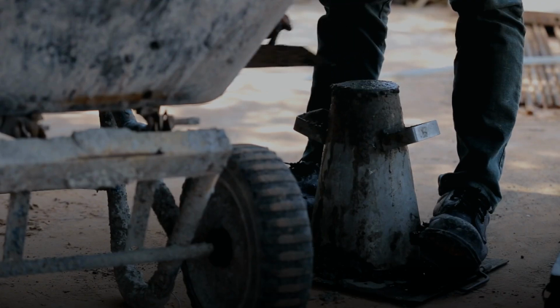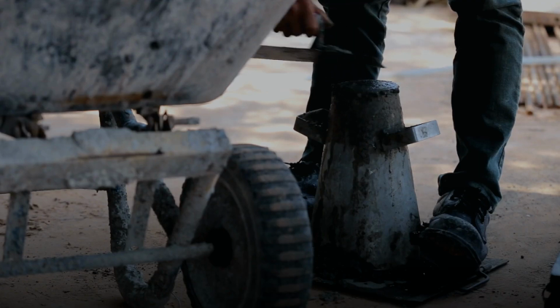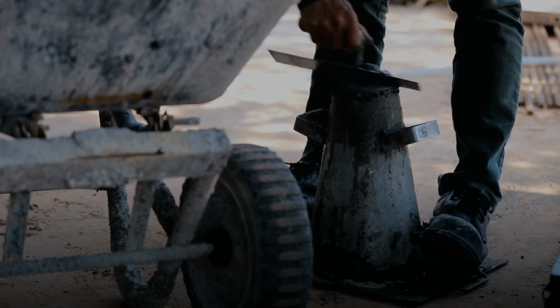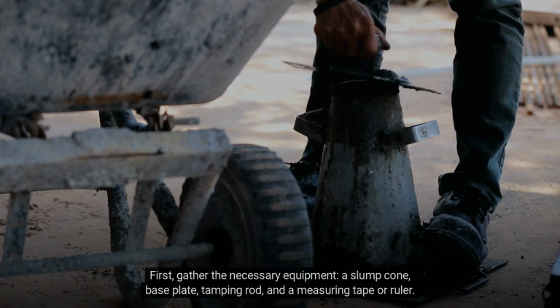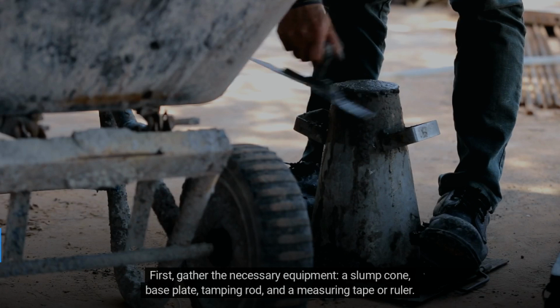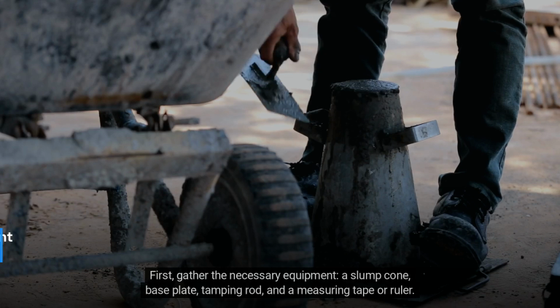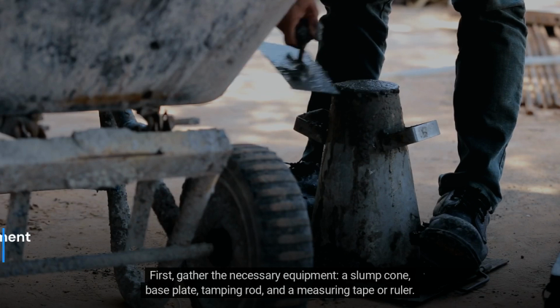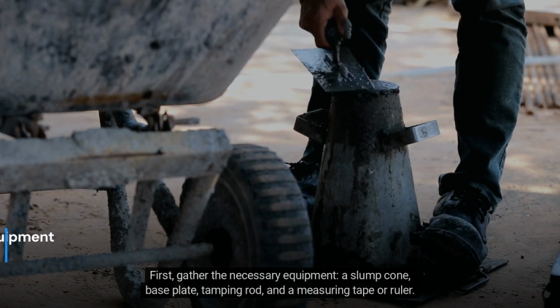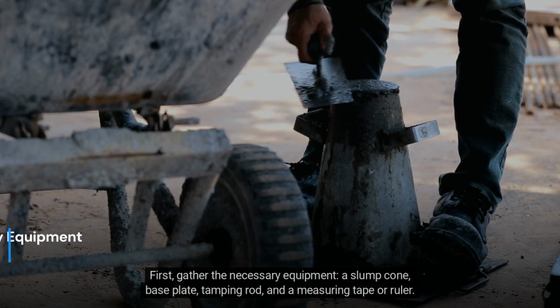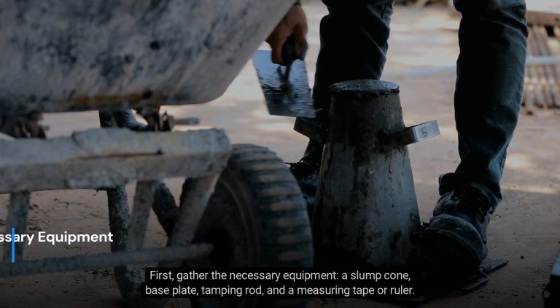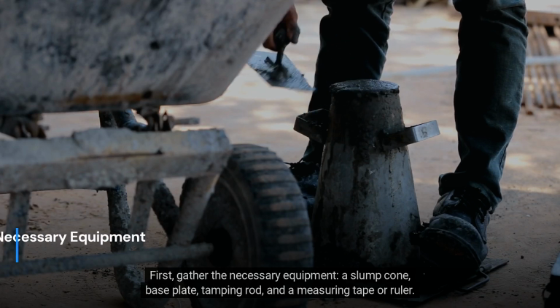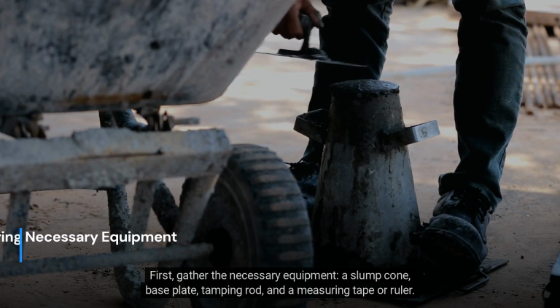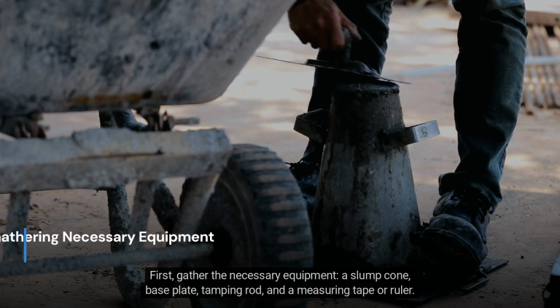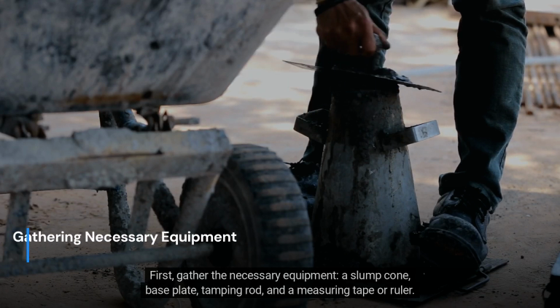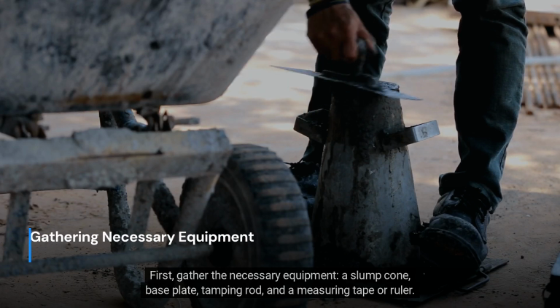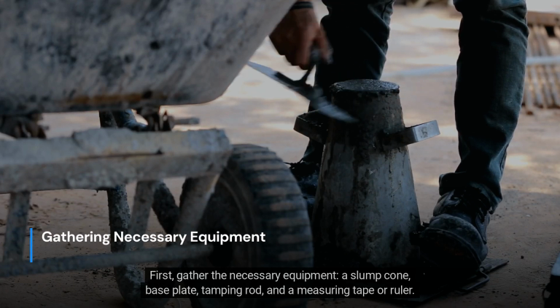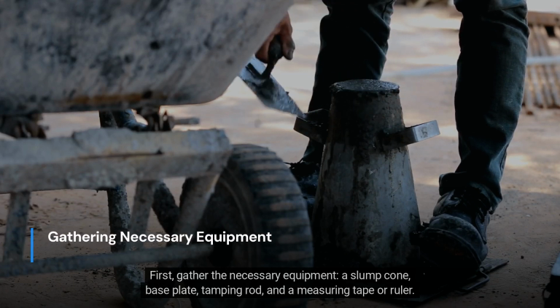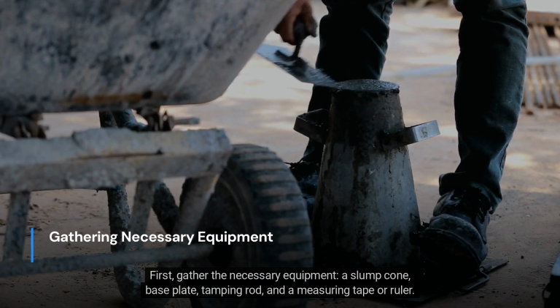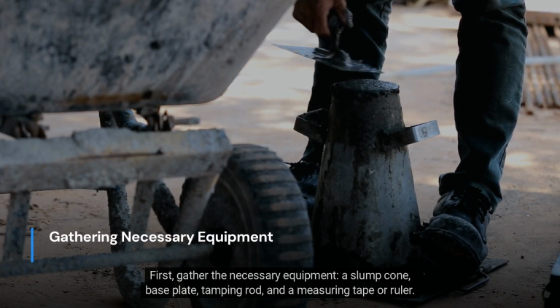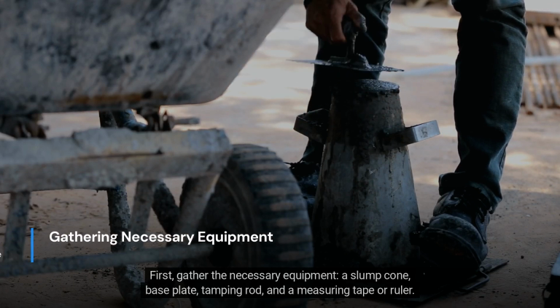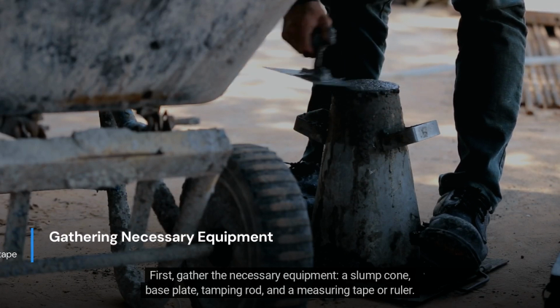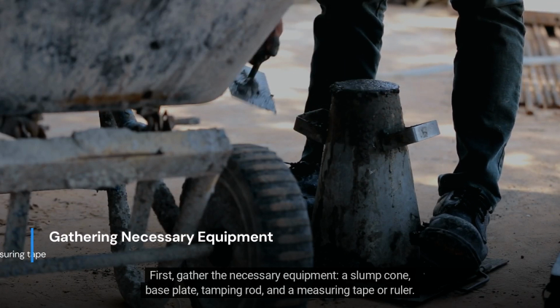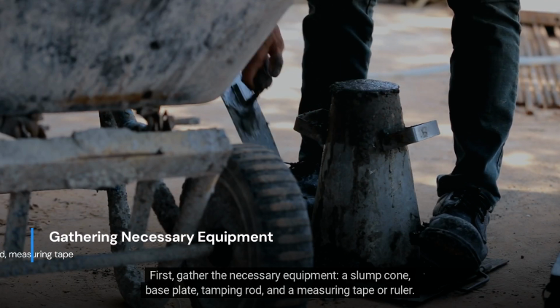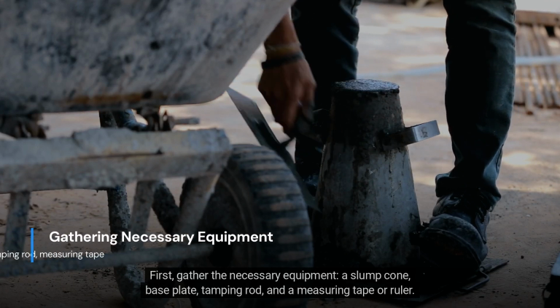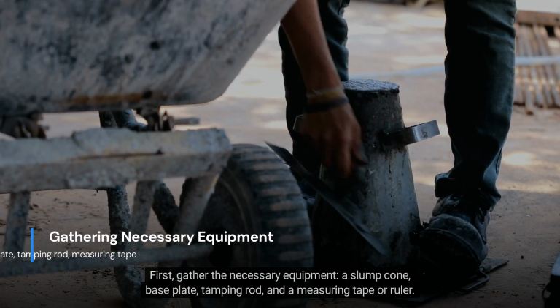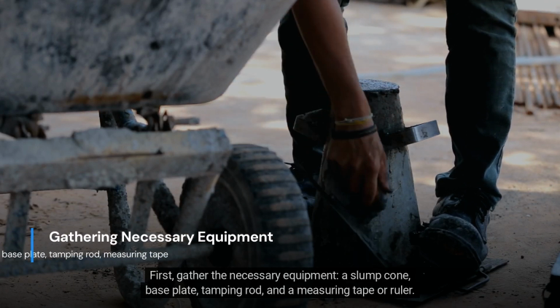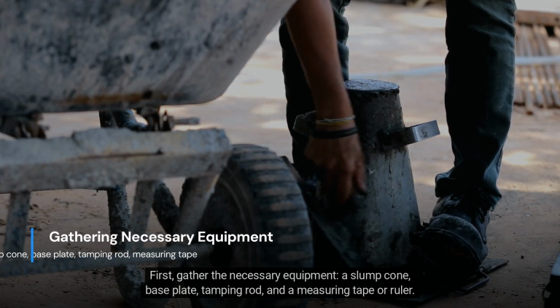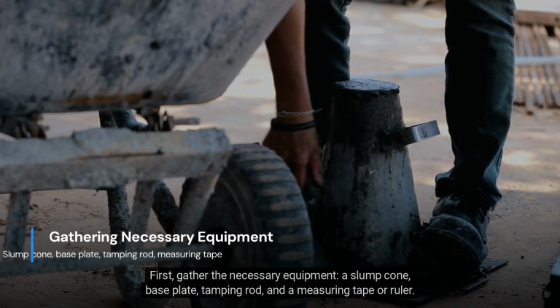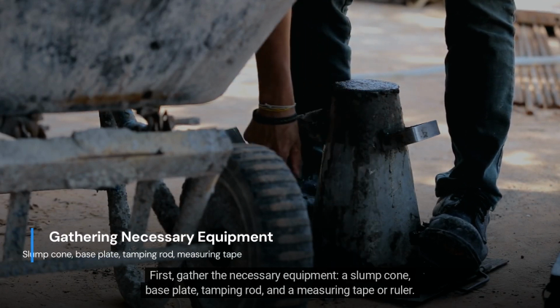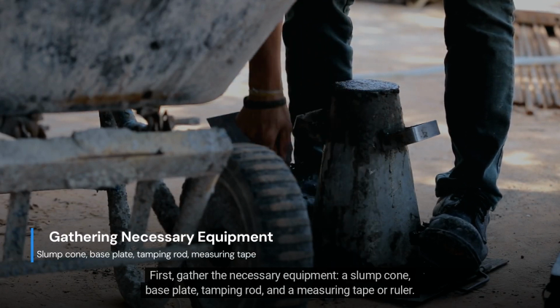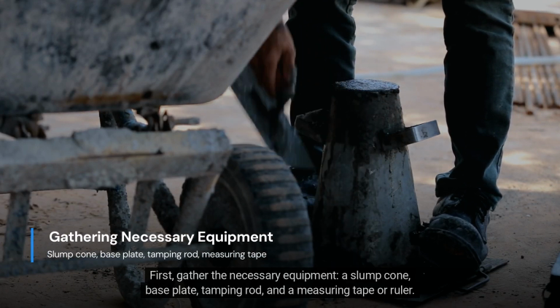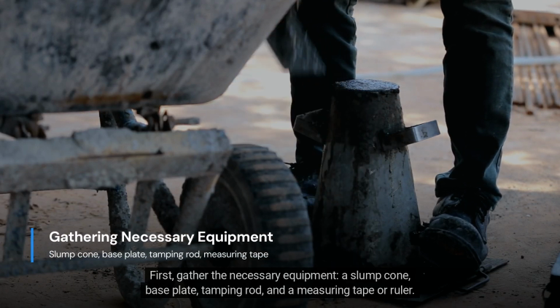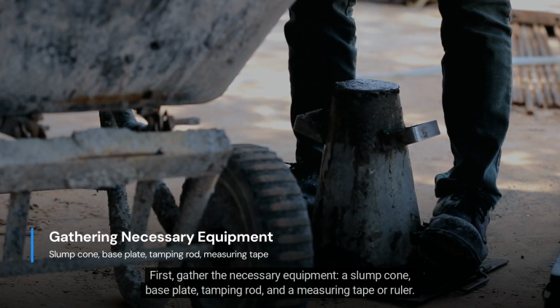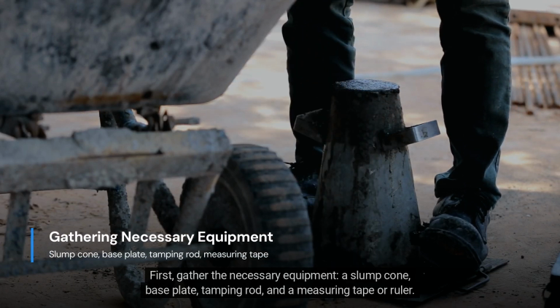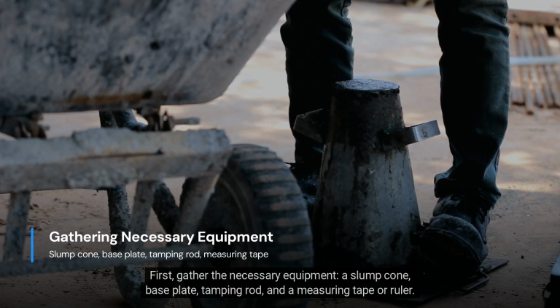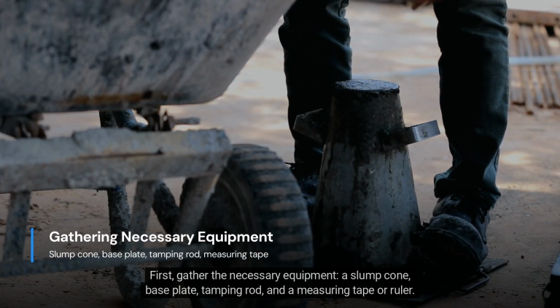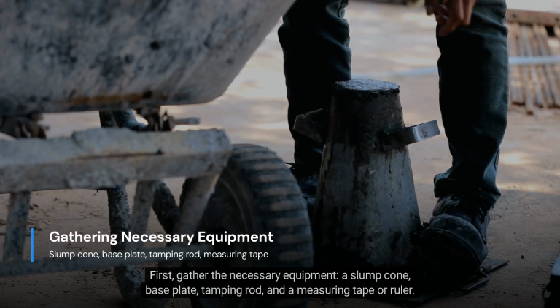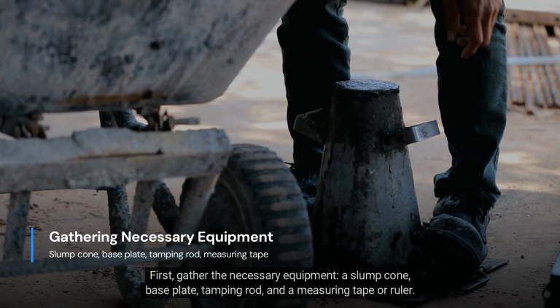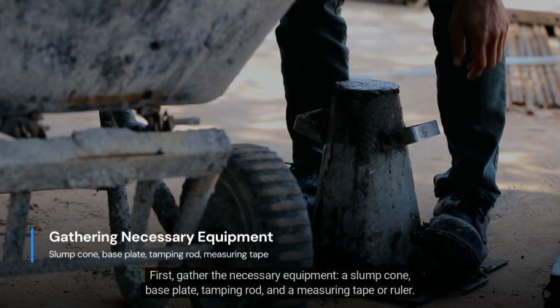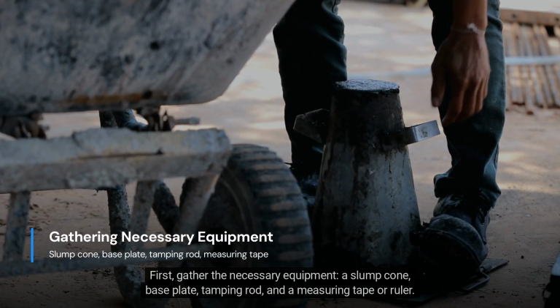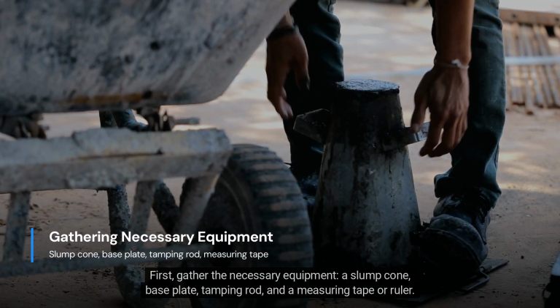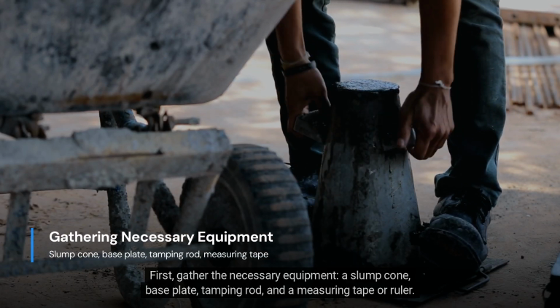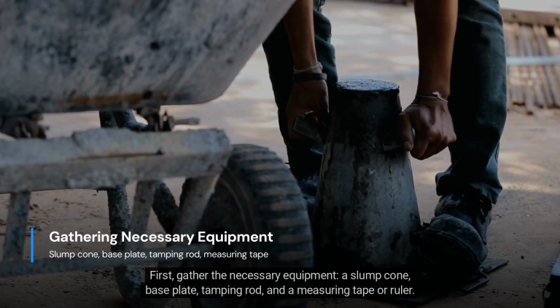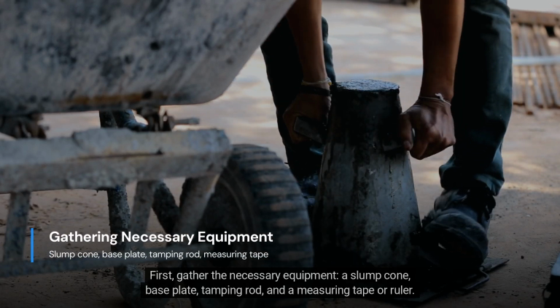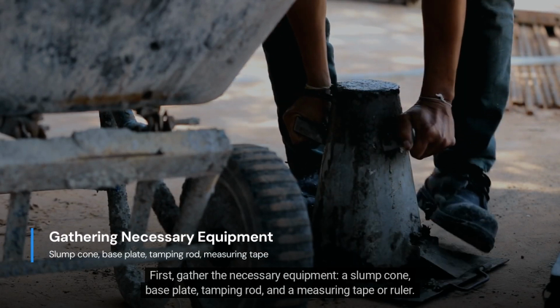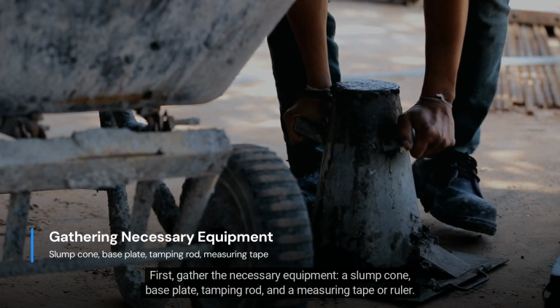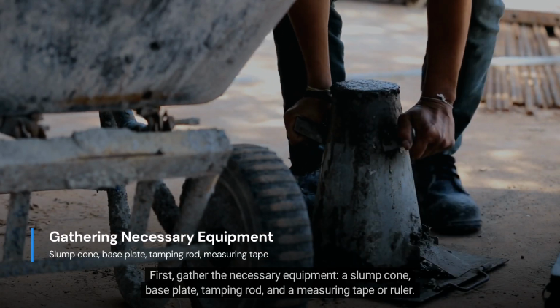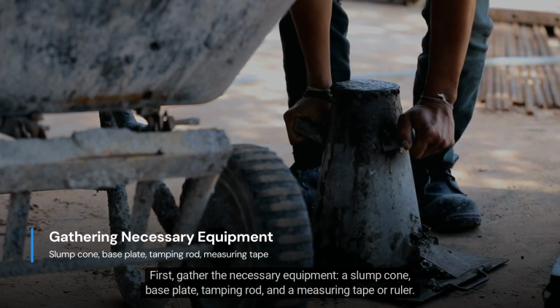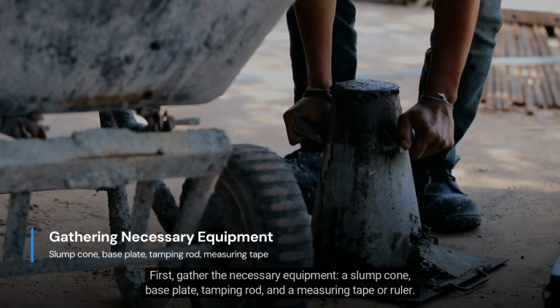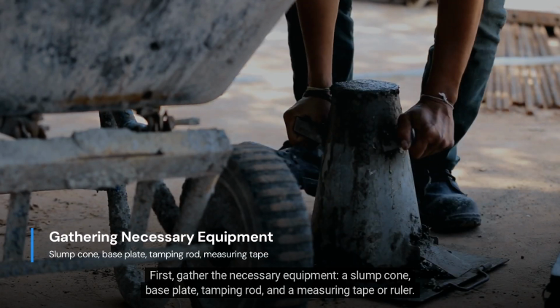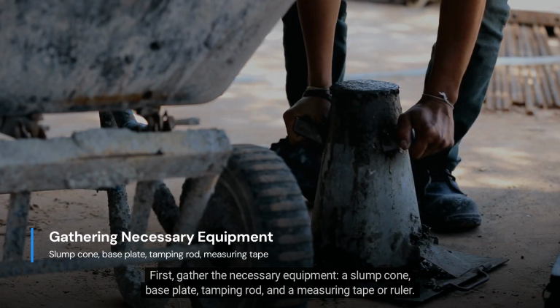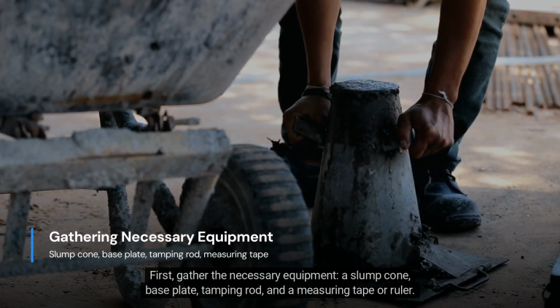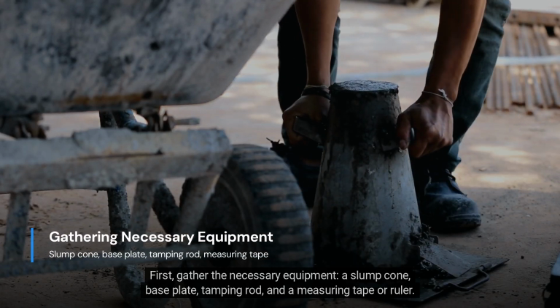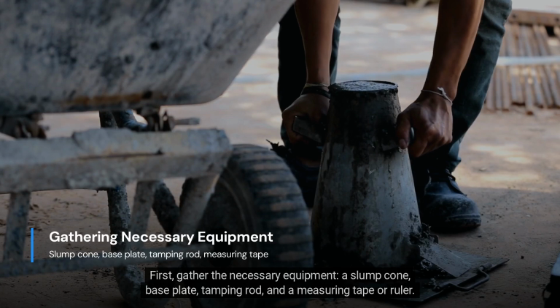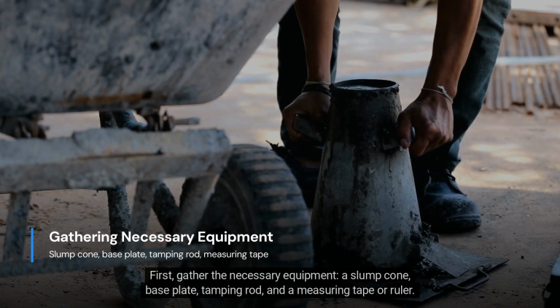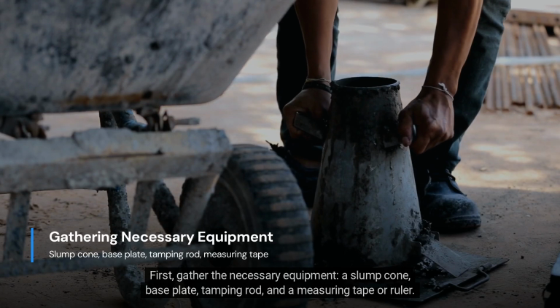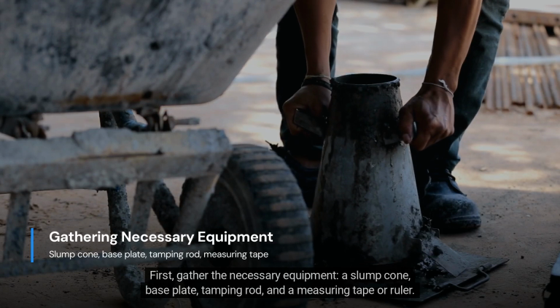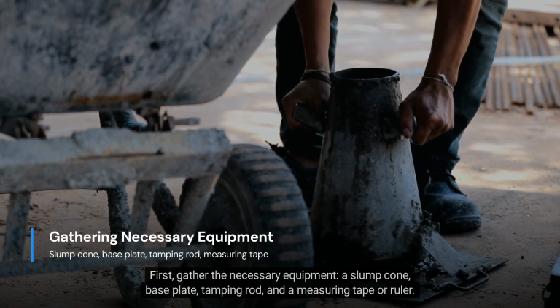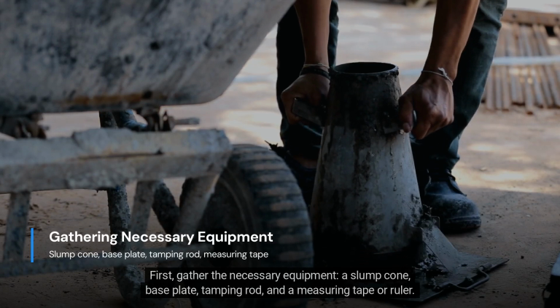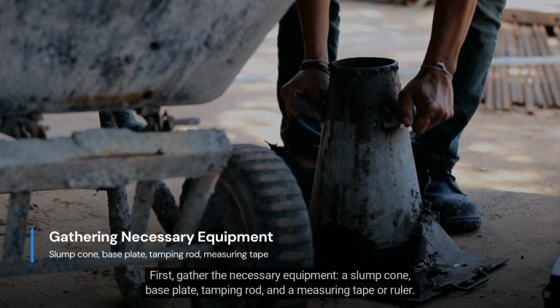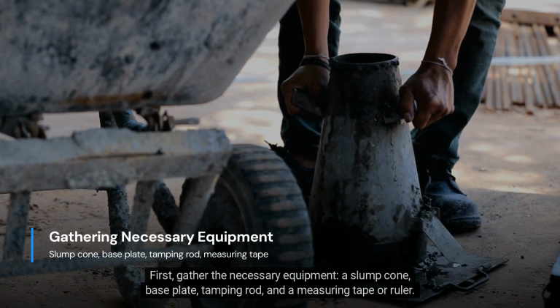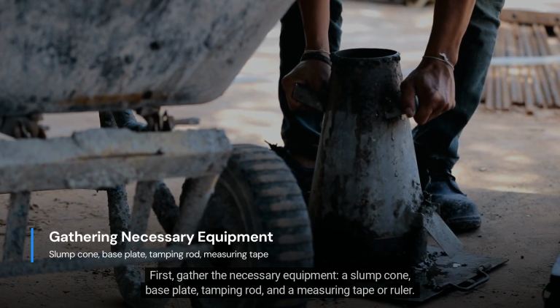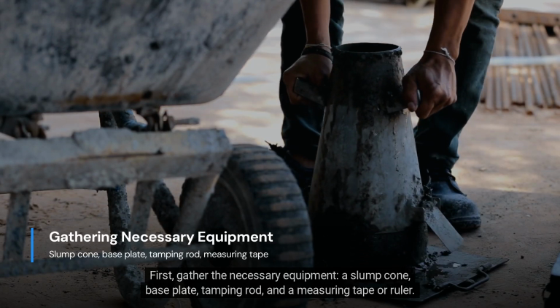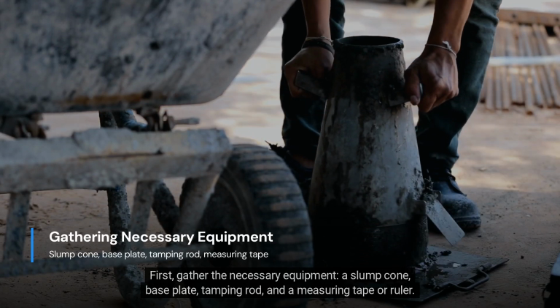First, gather the necessary equipment: a slump cone, base plate, tamping rod, and a measuring tape or ruler.